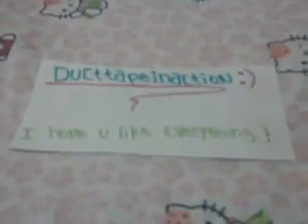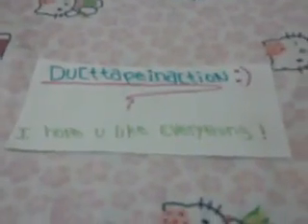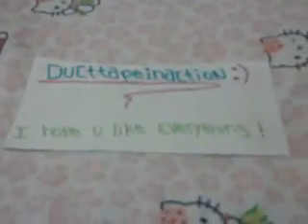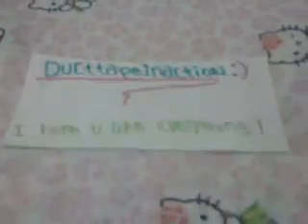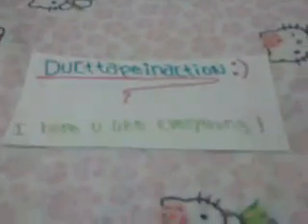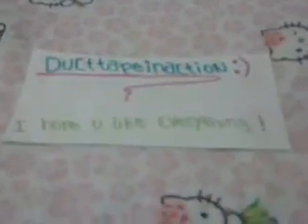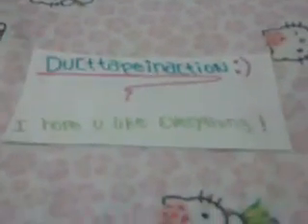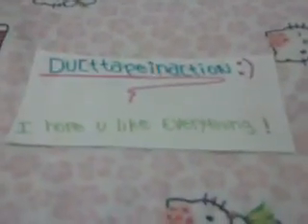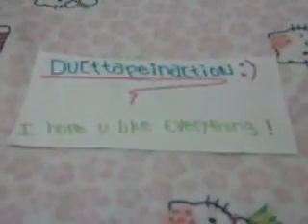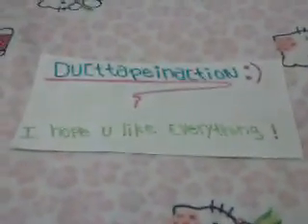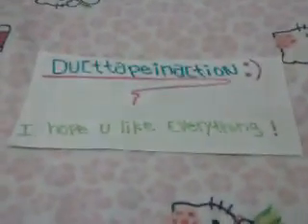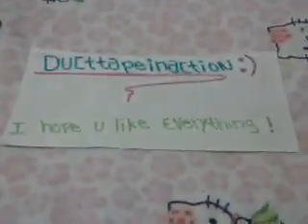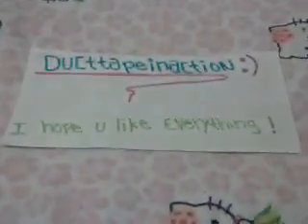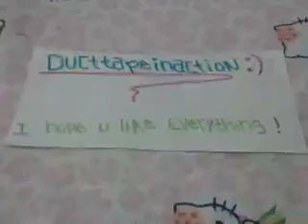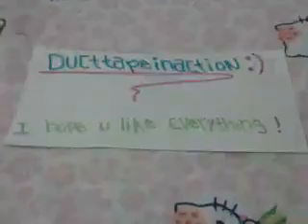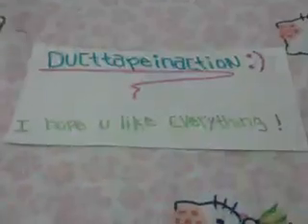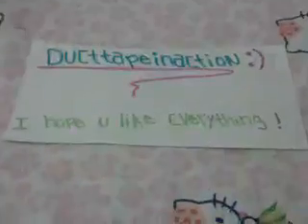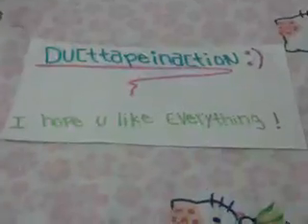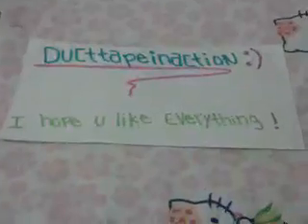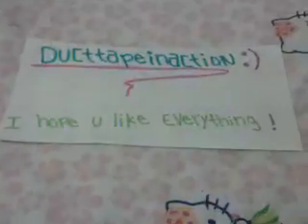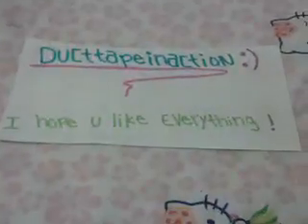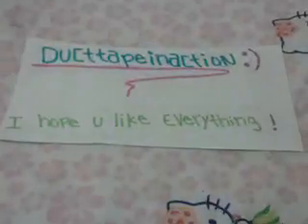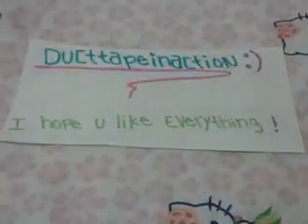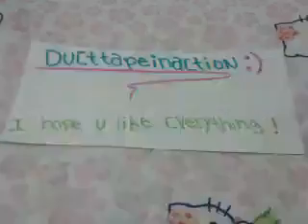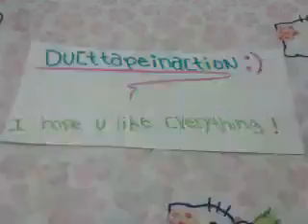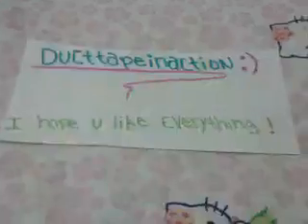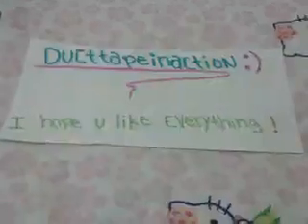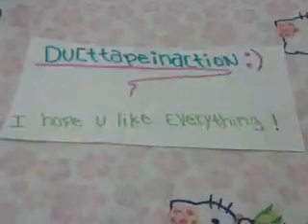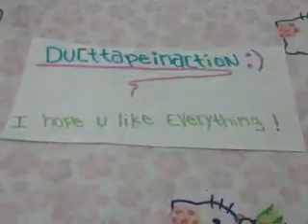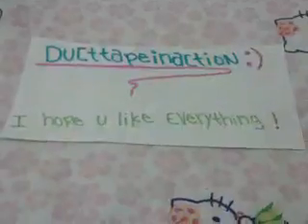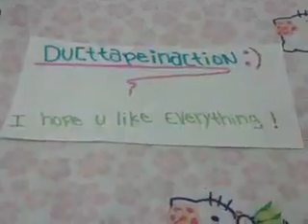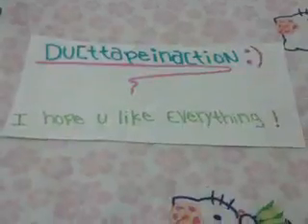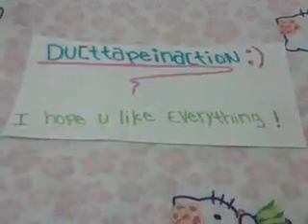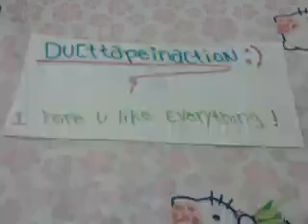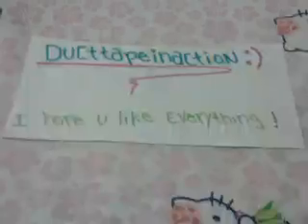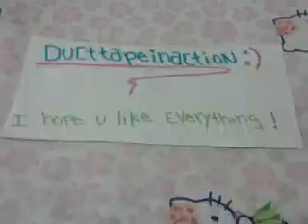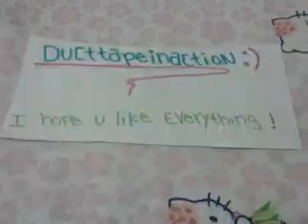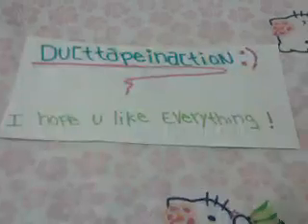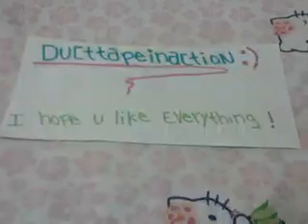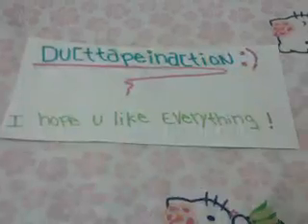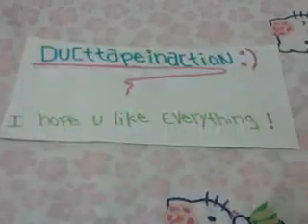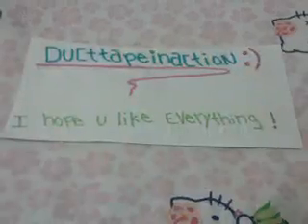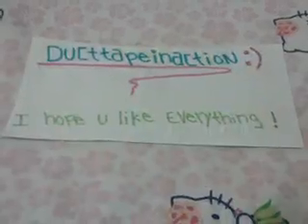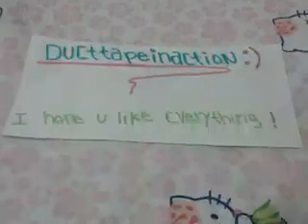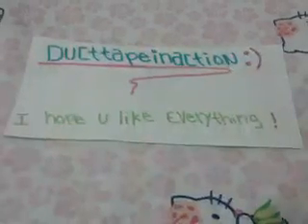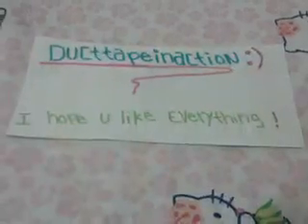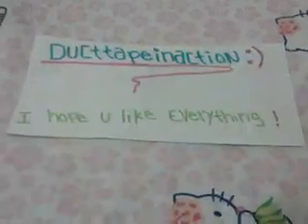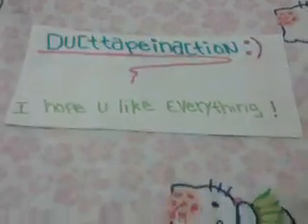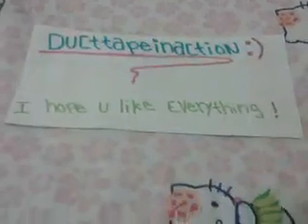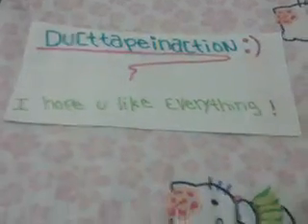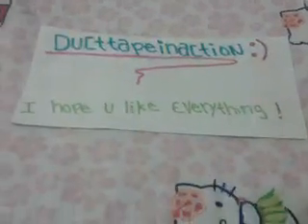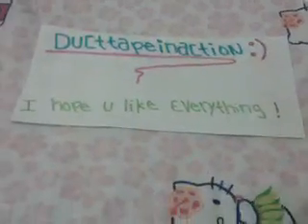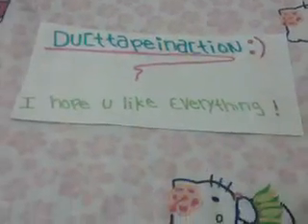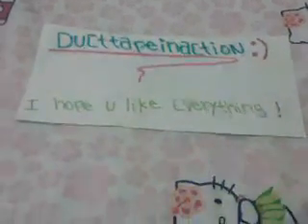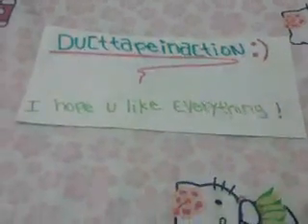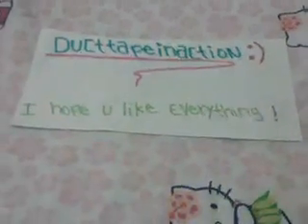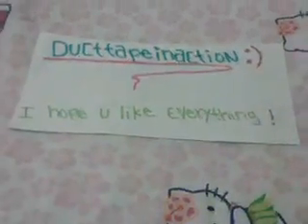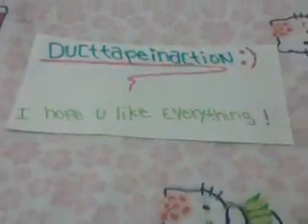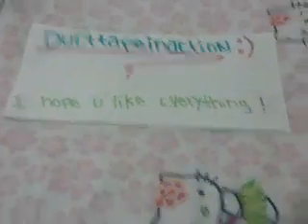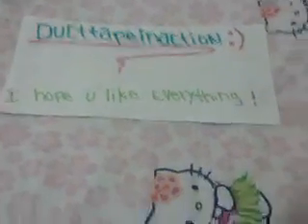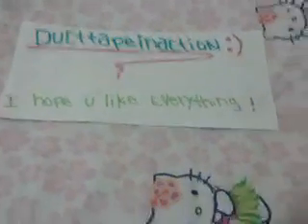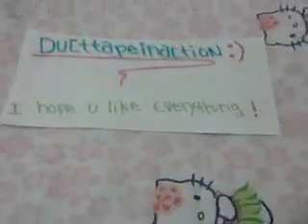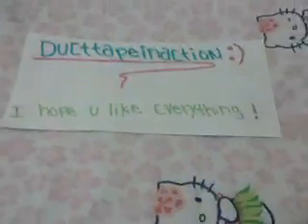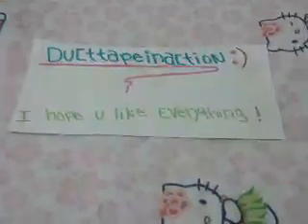Hey guys, this is a trade offer for Duct Tape in Action. I hope you like everything.